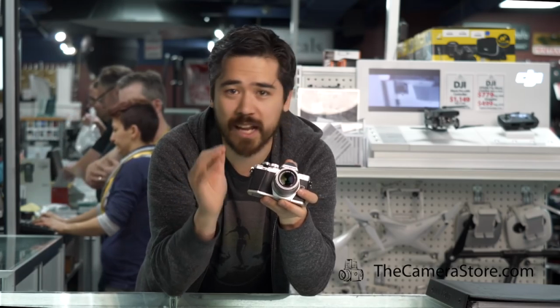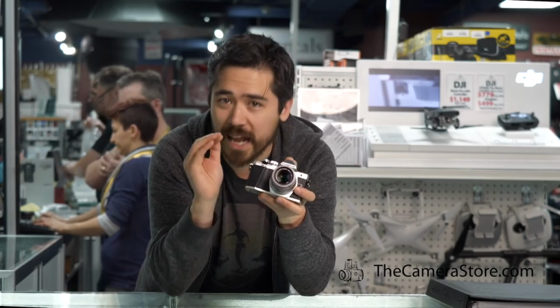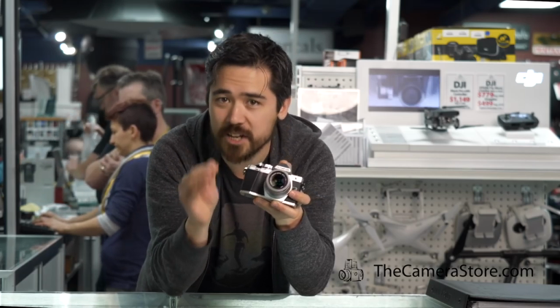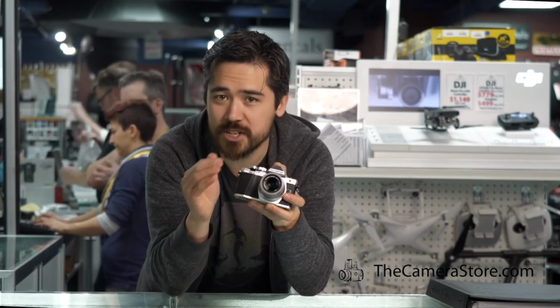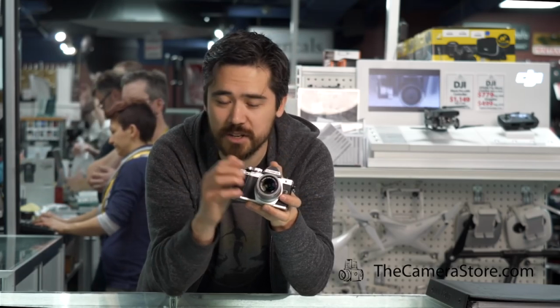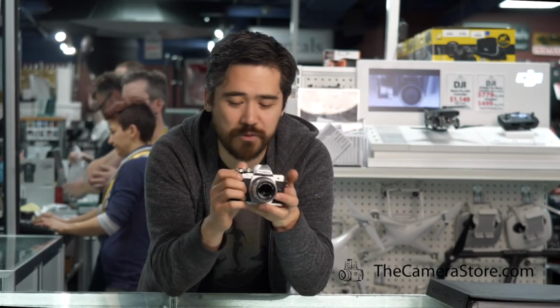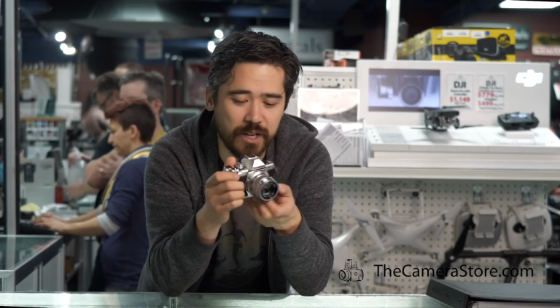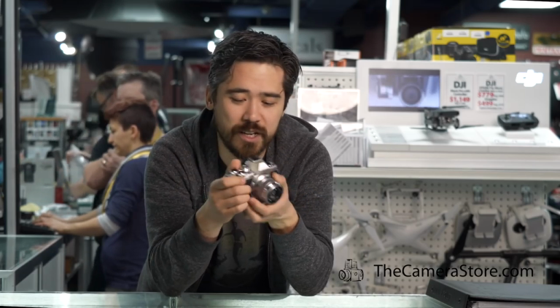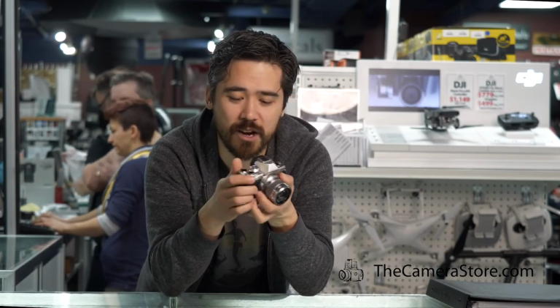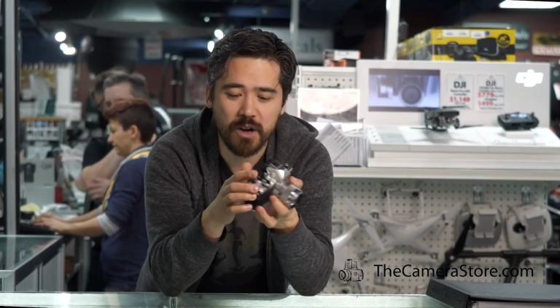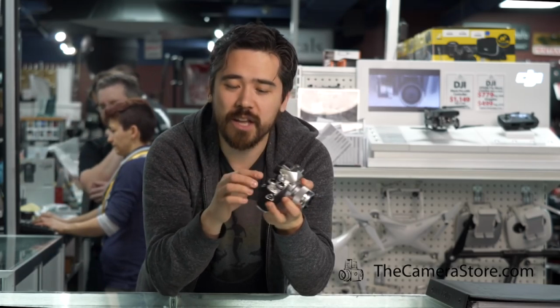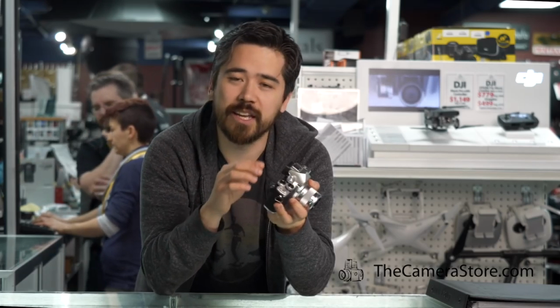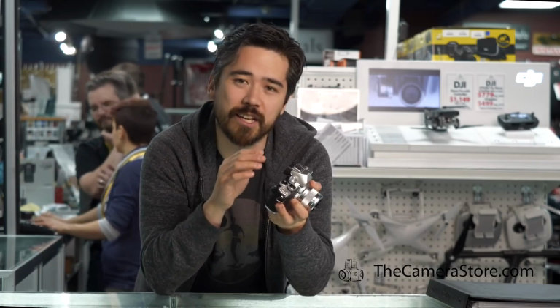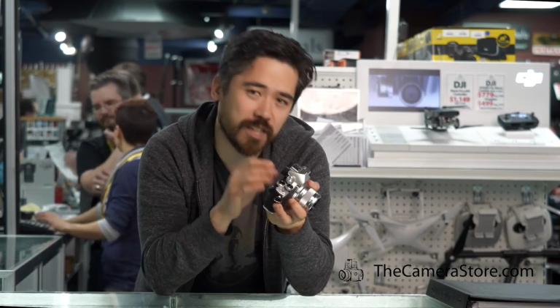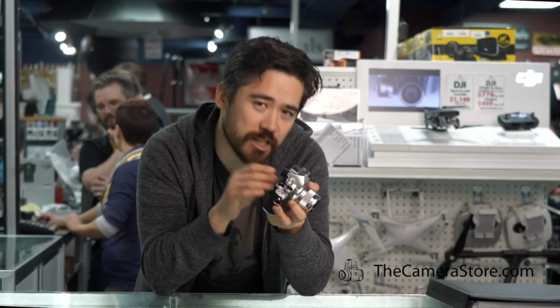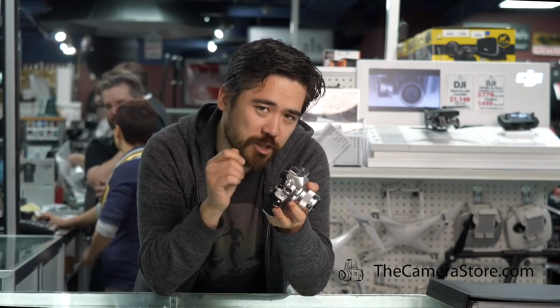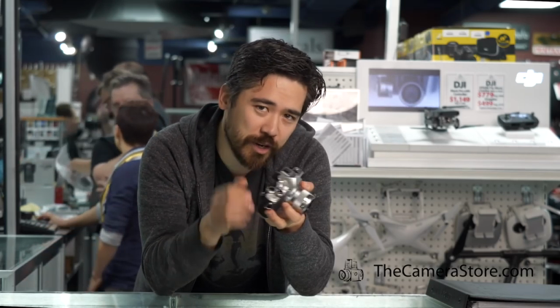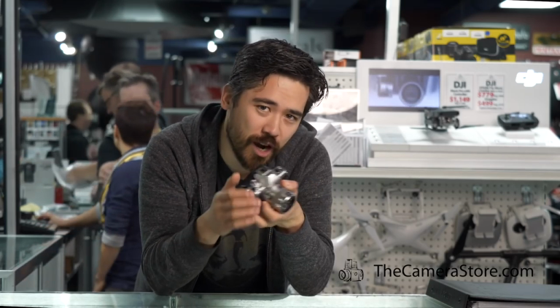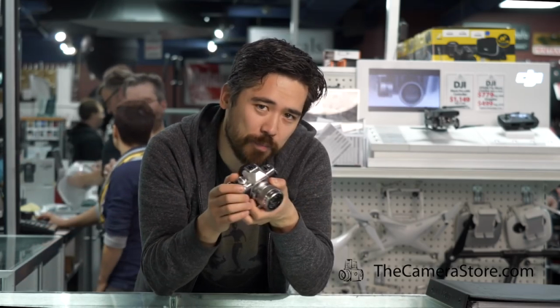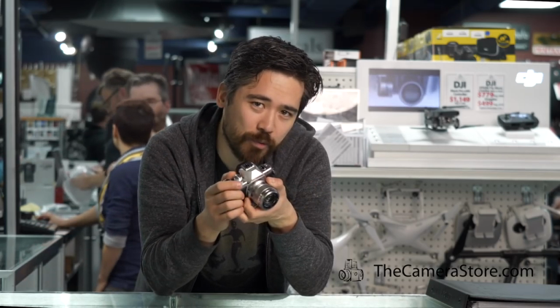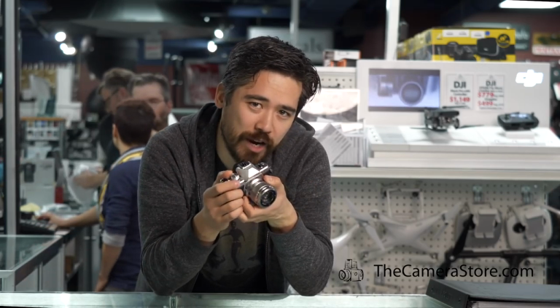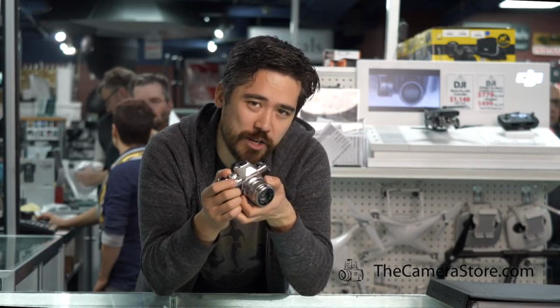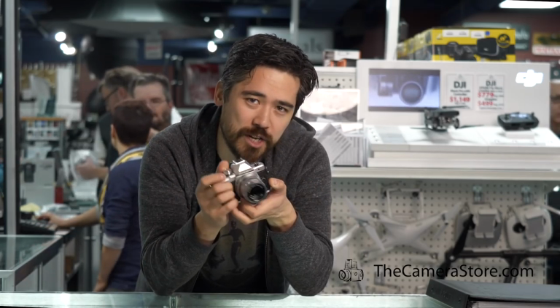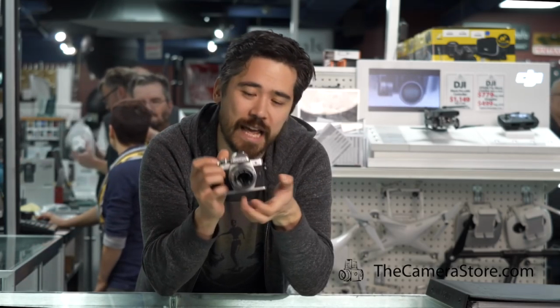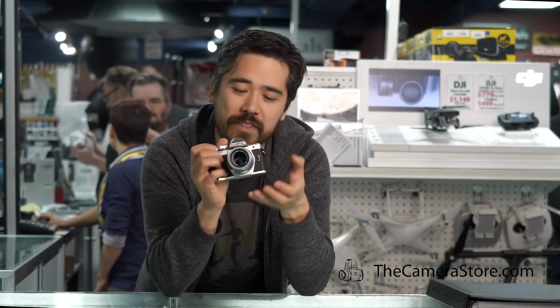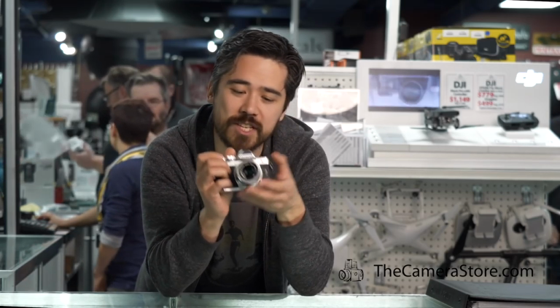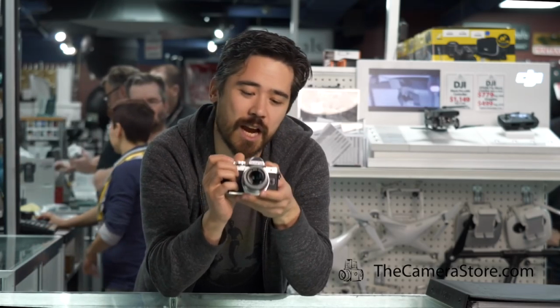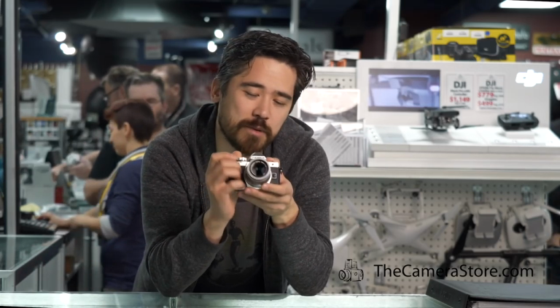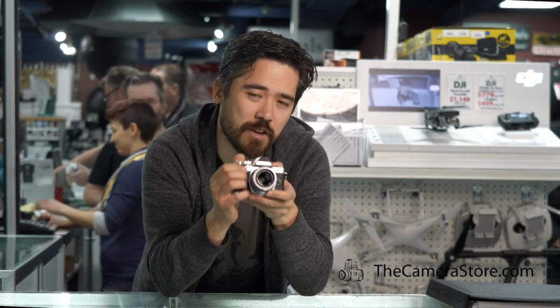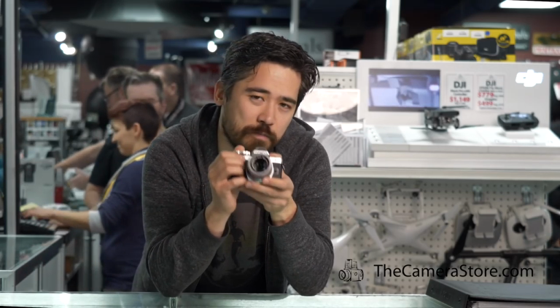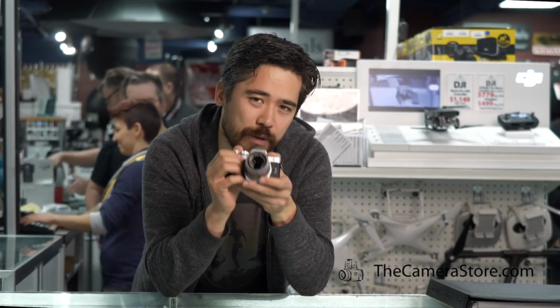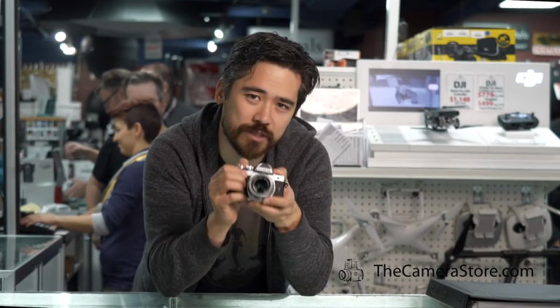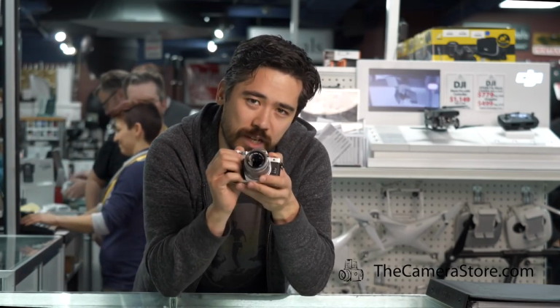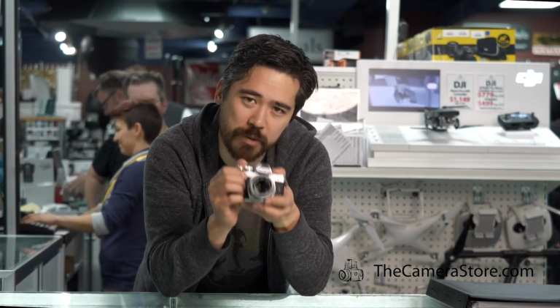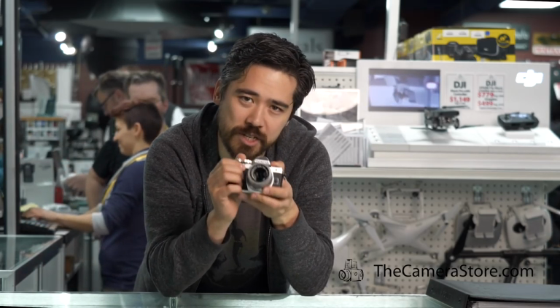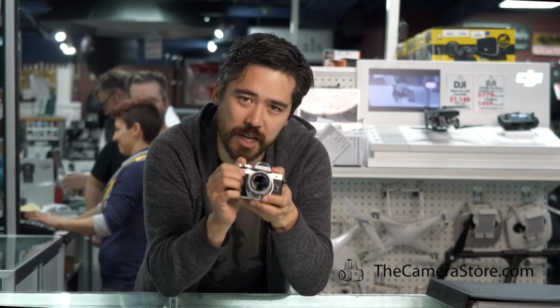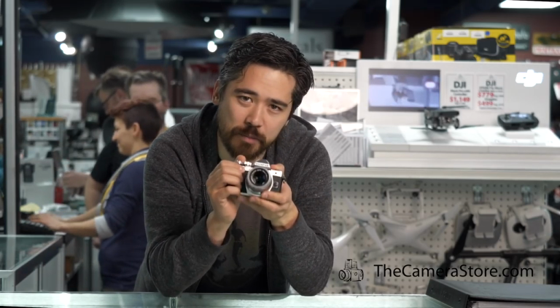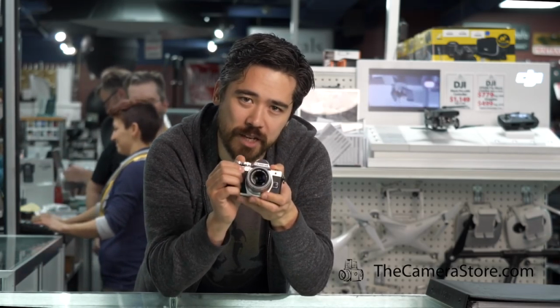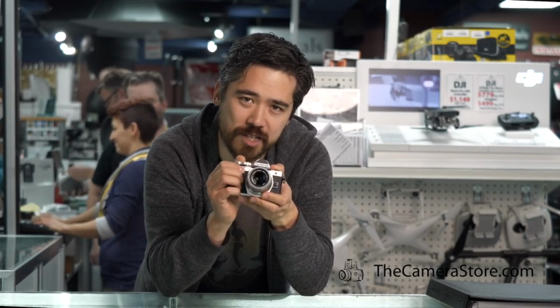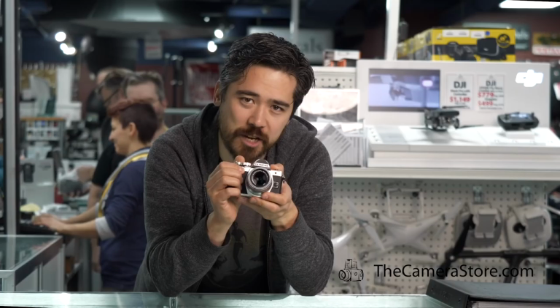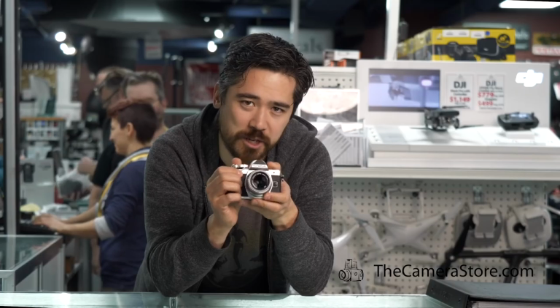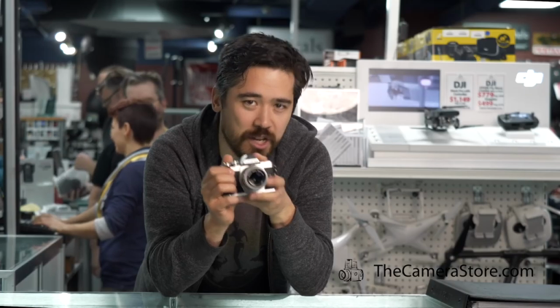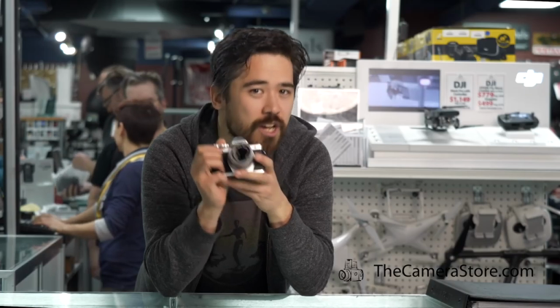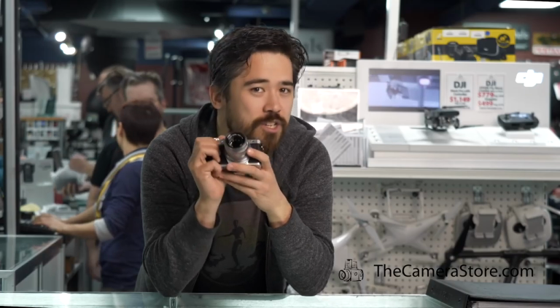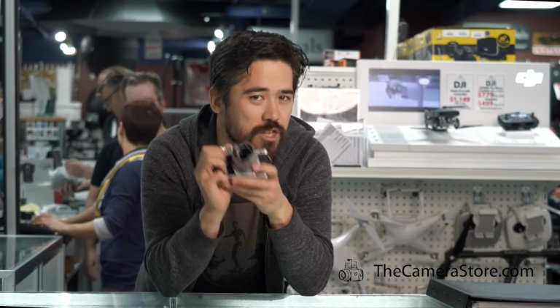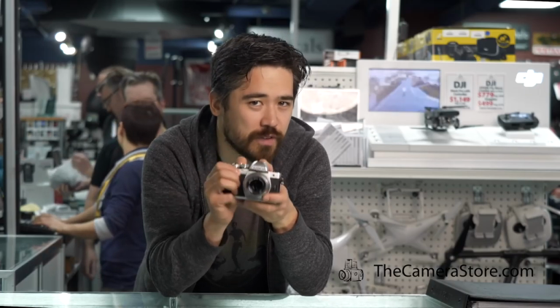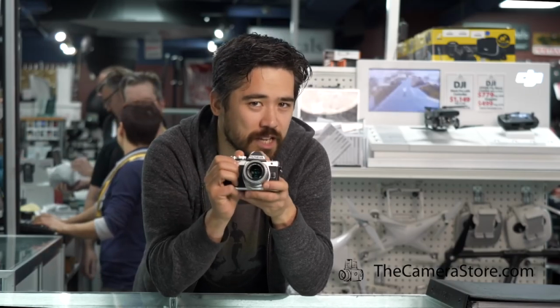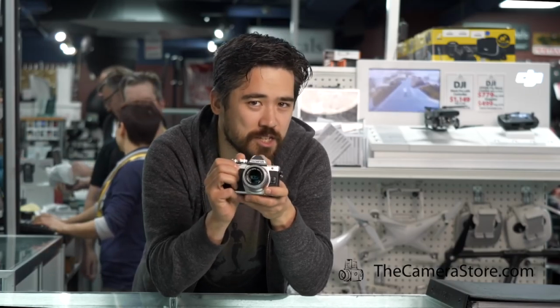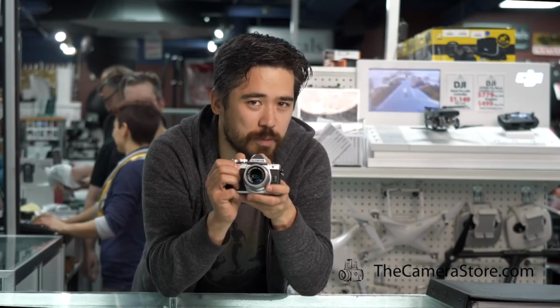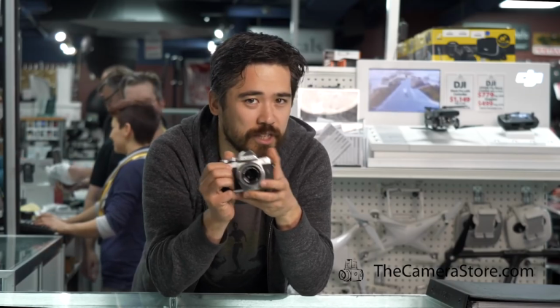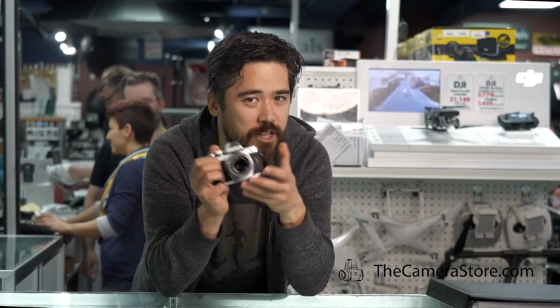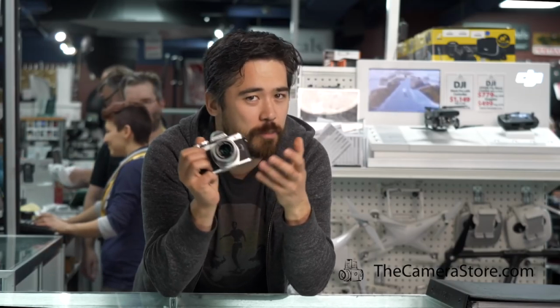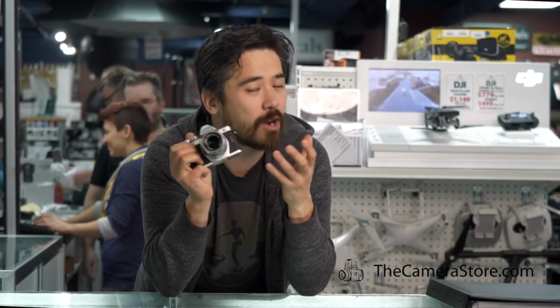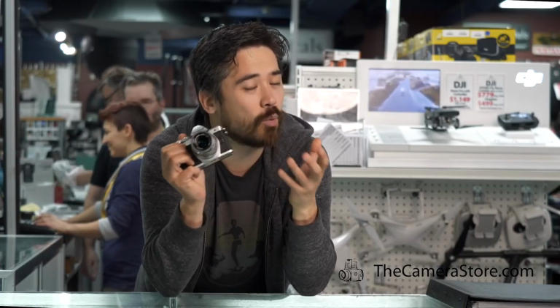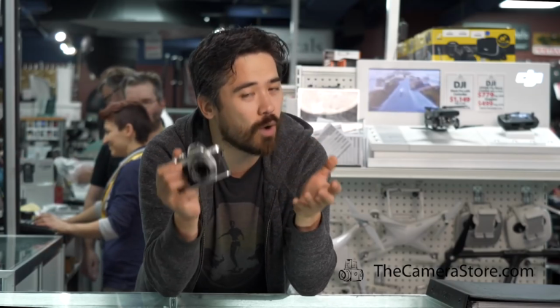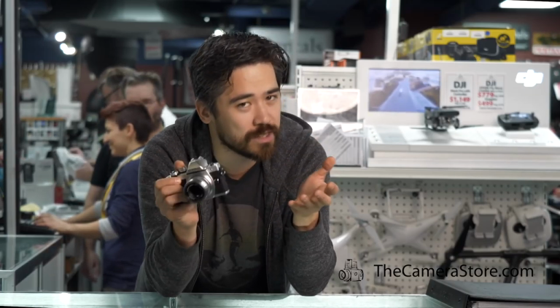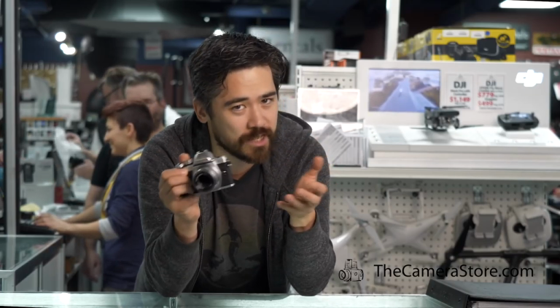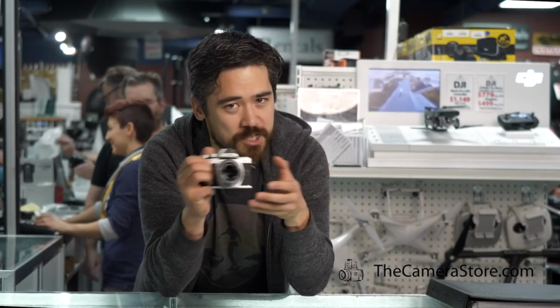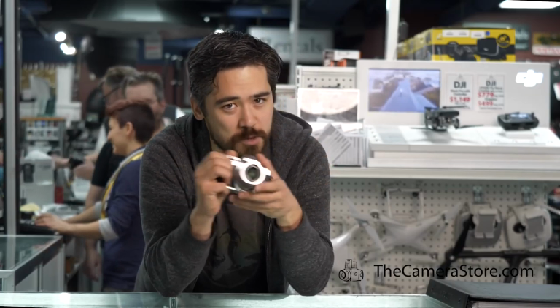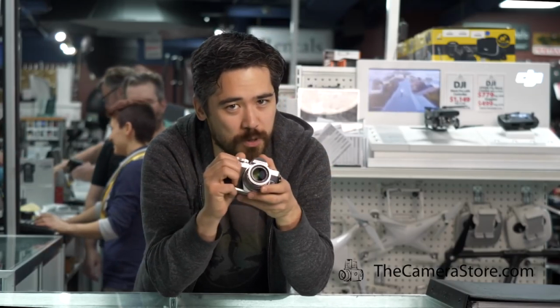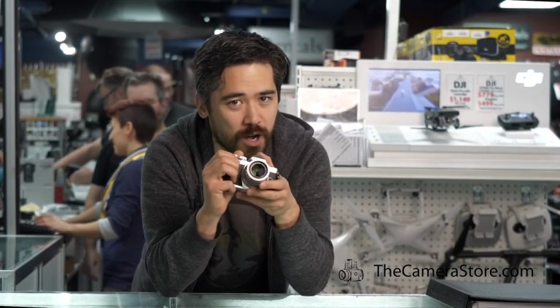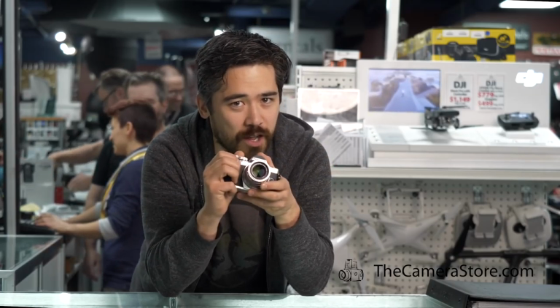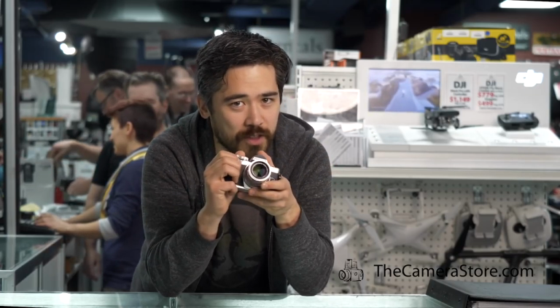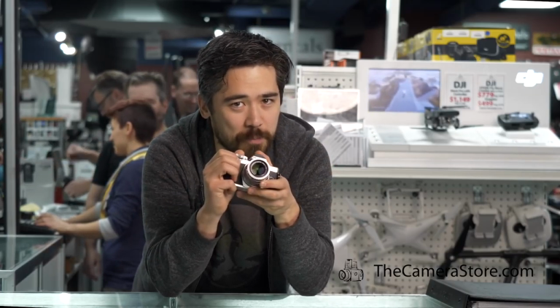Now it doesn't end there — you get HD video, you get touchscreen operation, and these cameras have built-in image stabilization. So you've got stability no matter what lens you put on them.